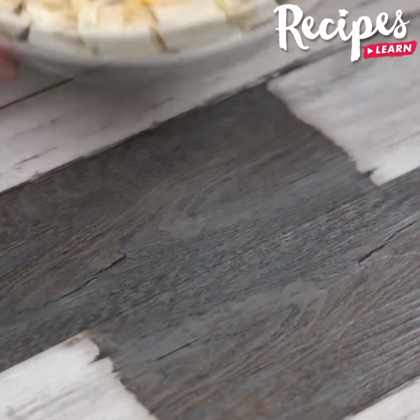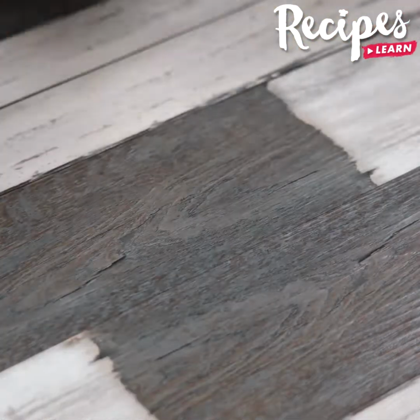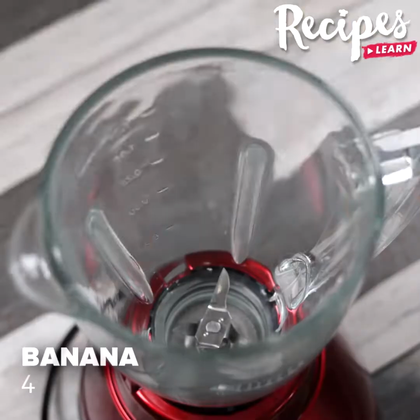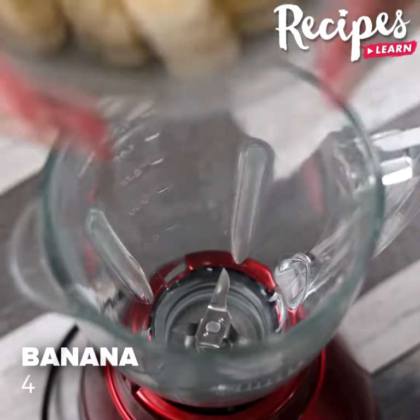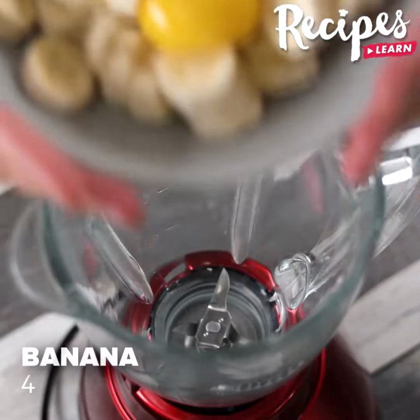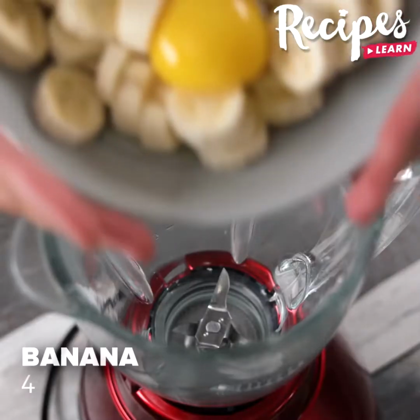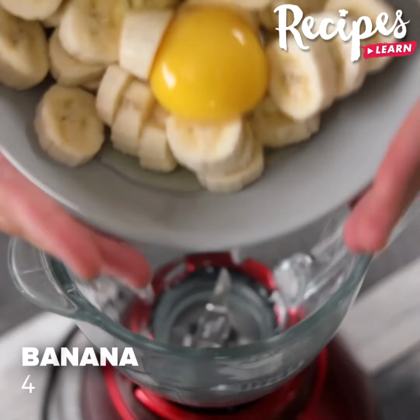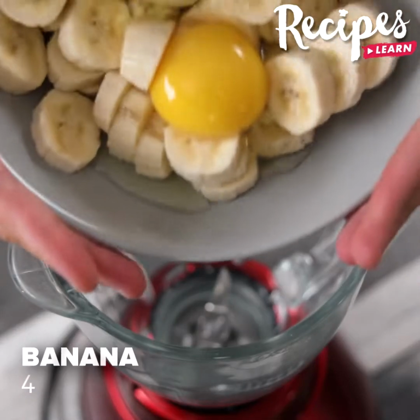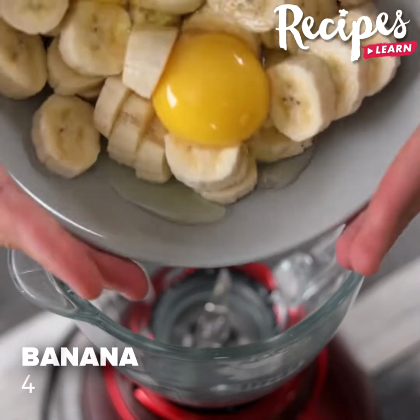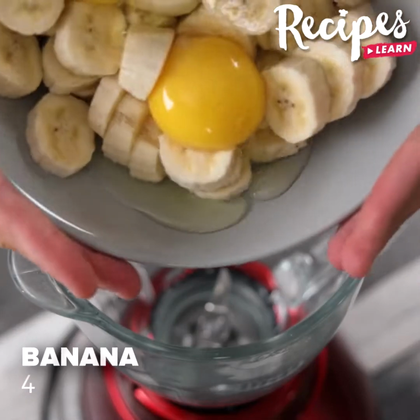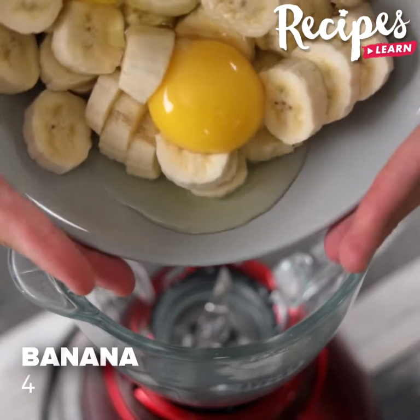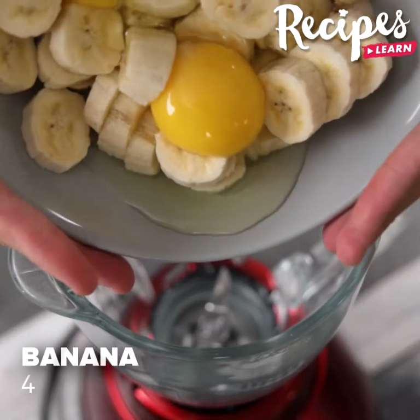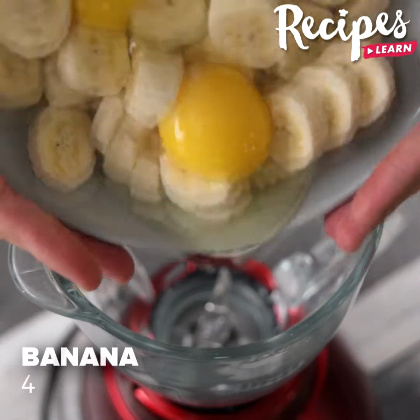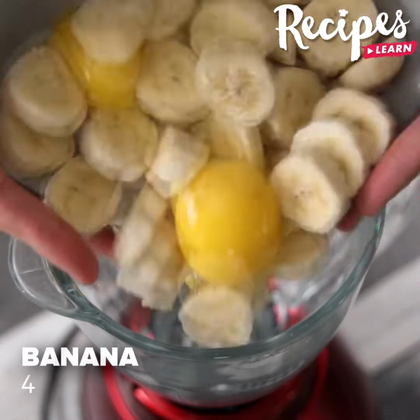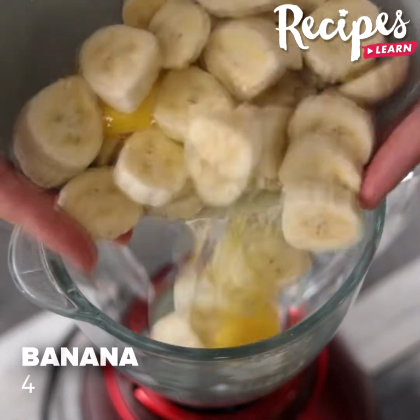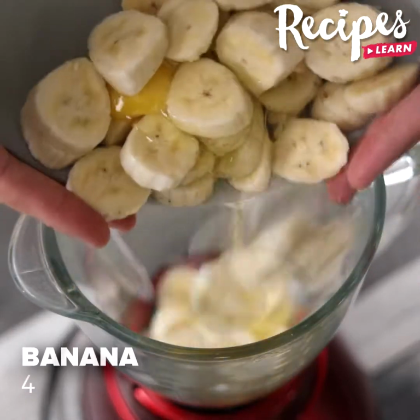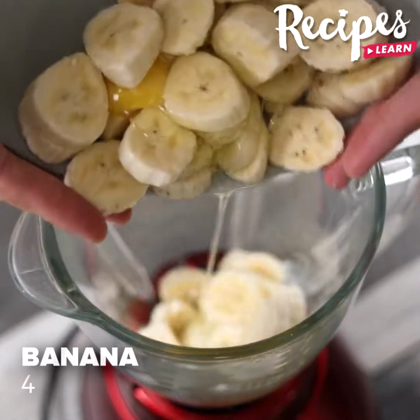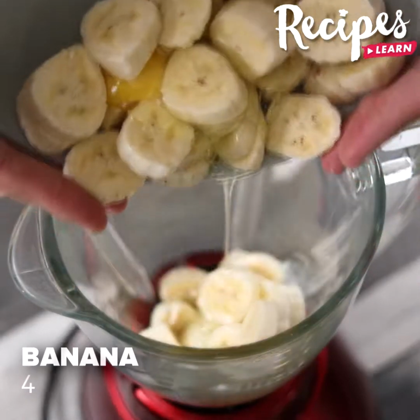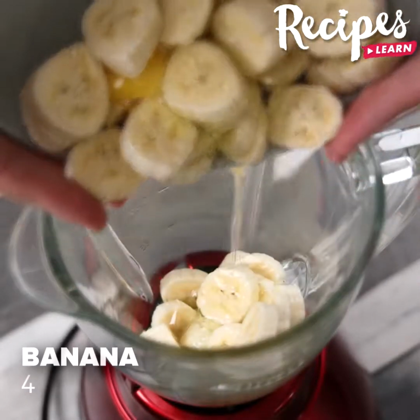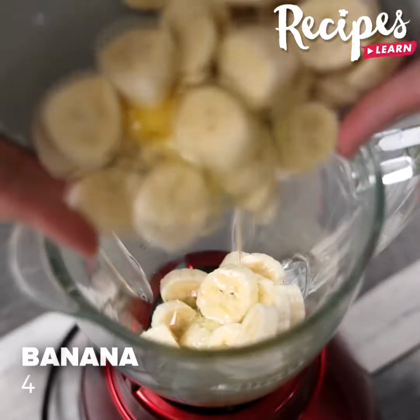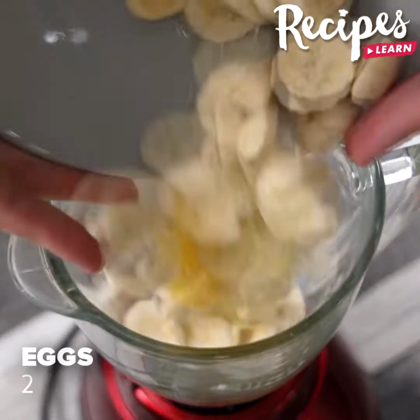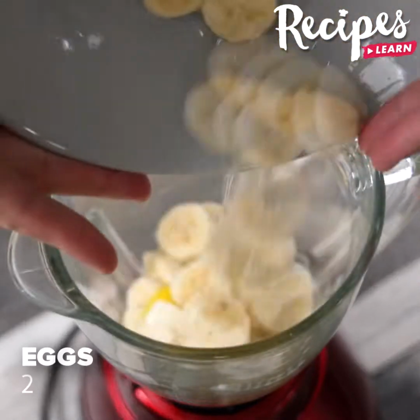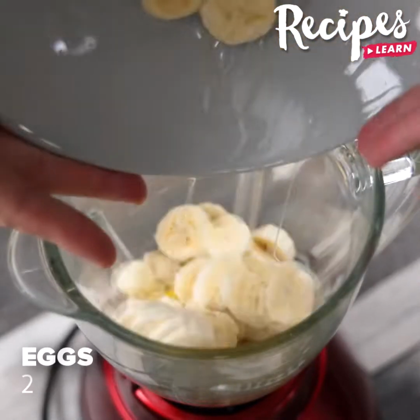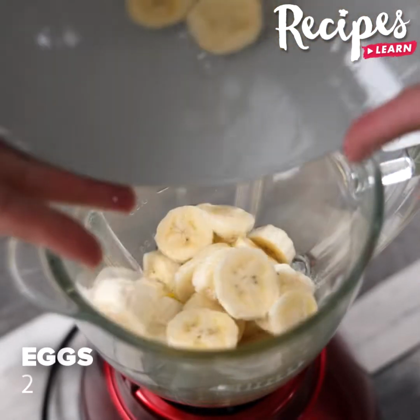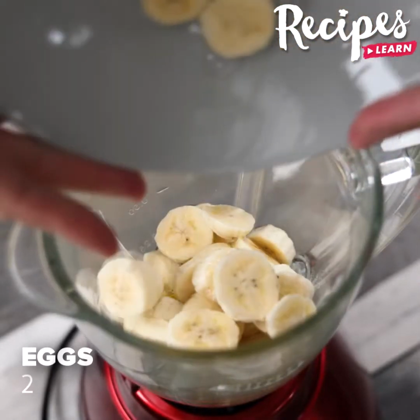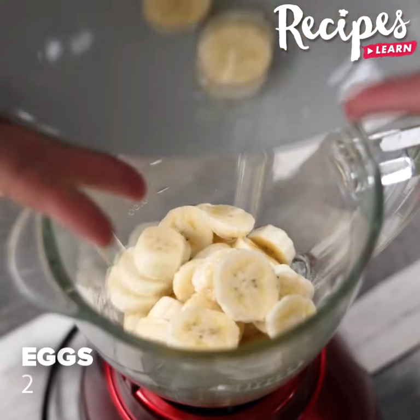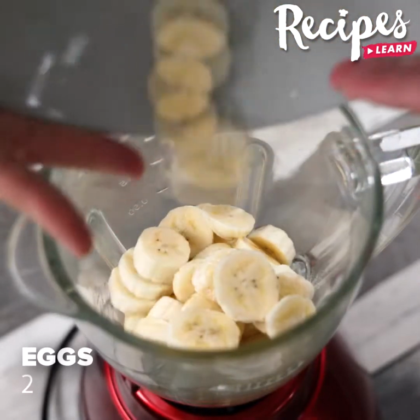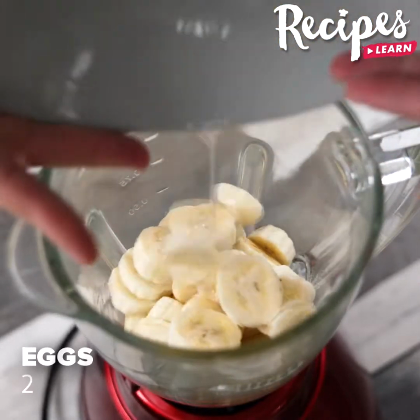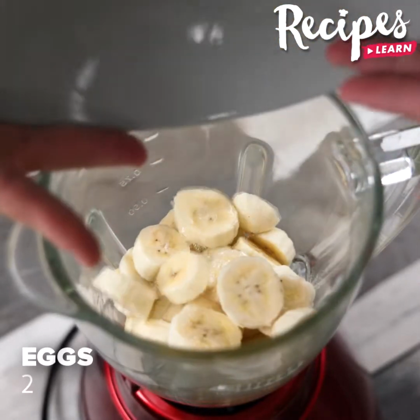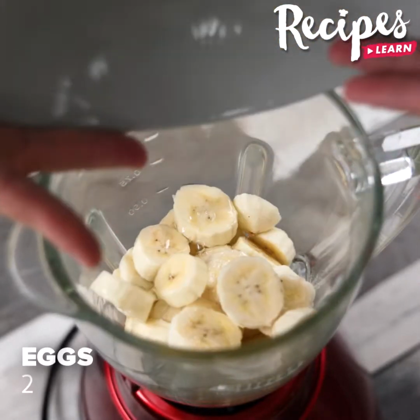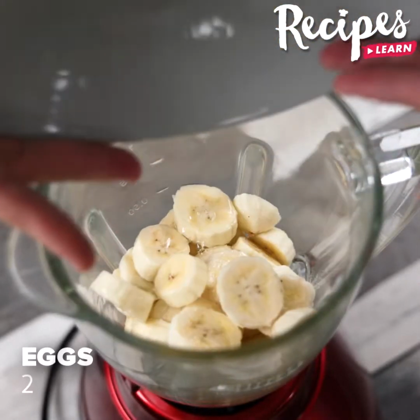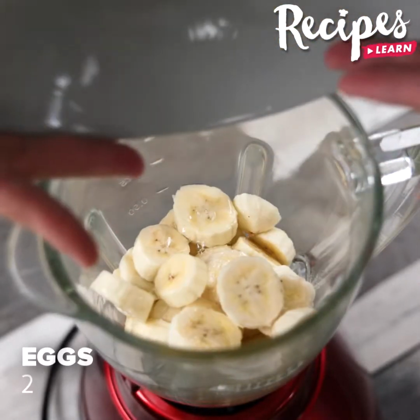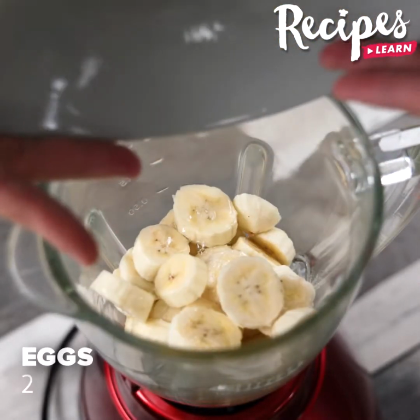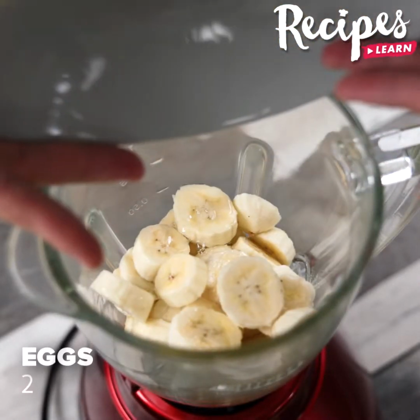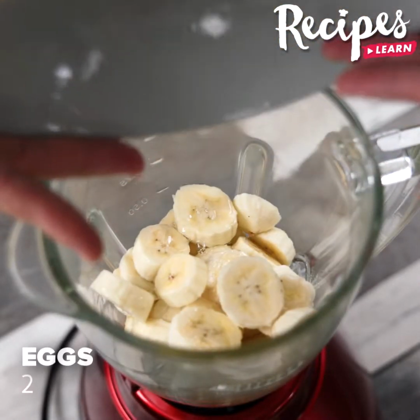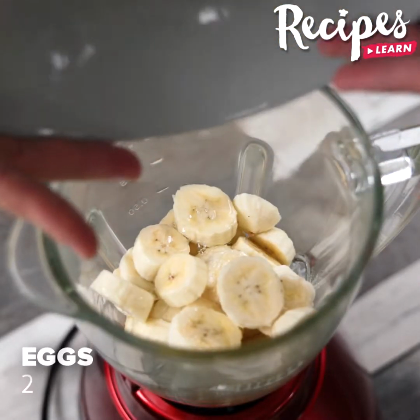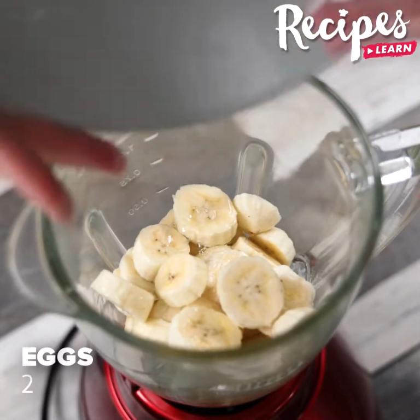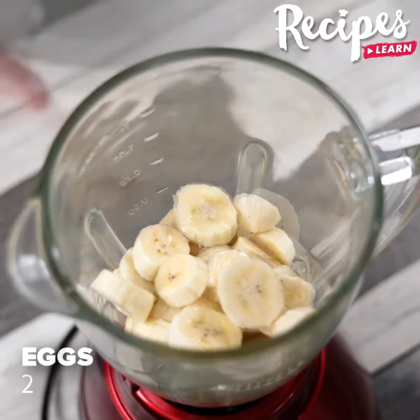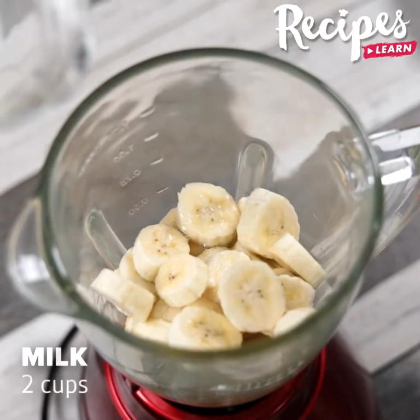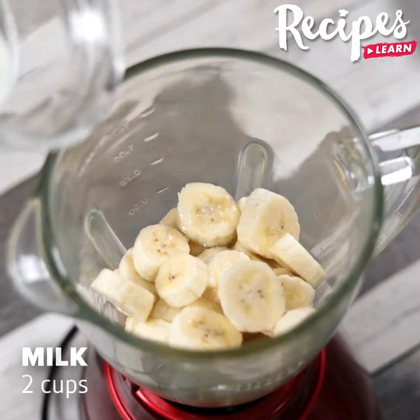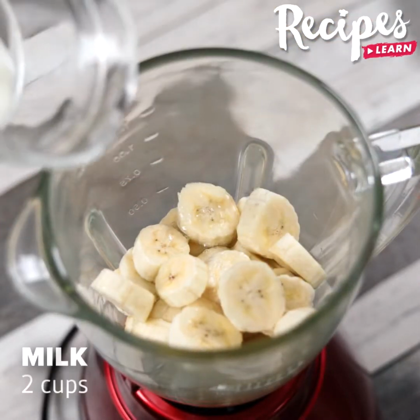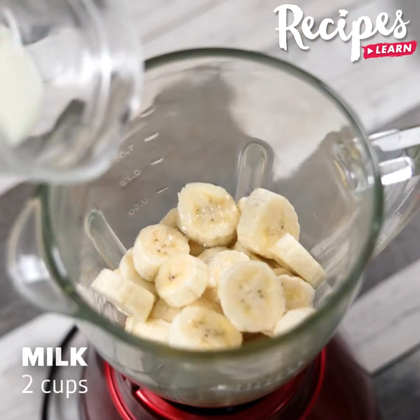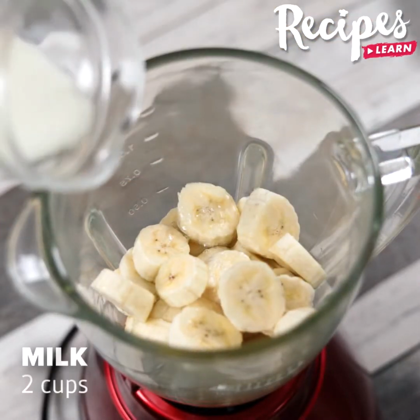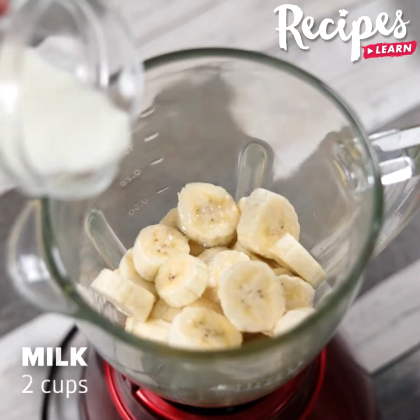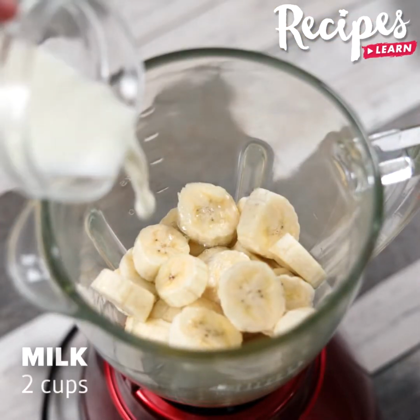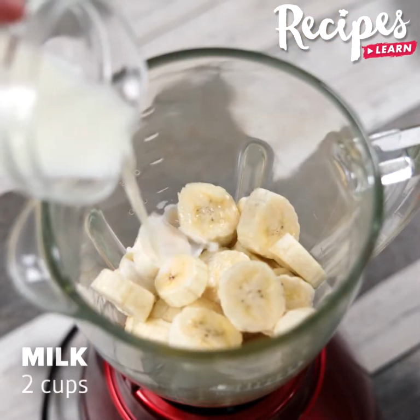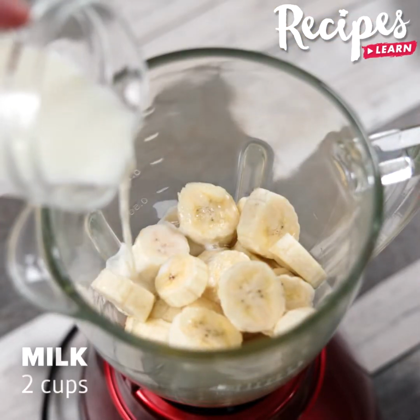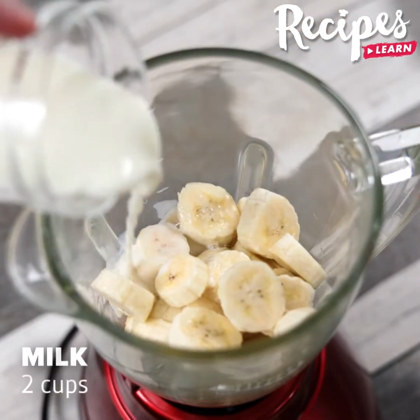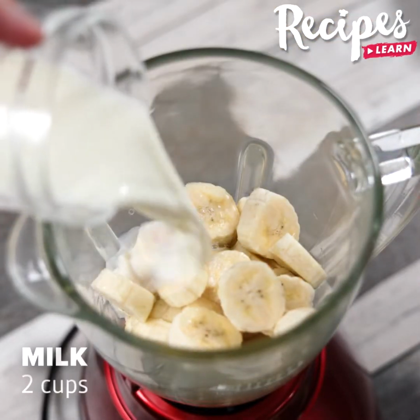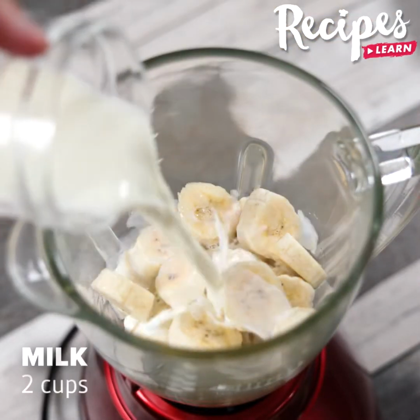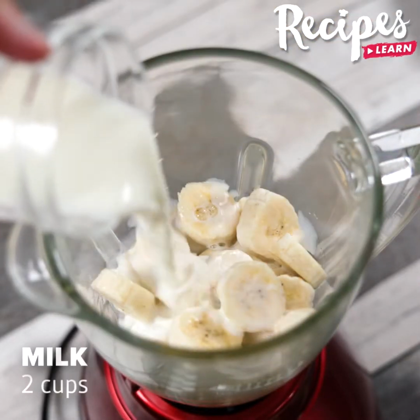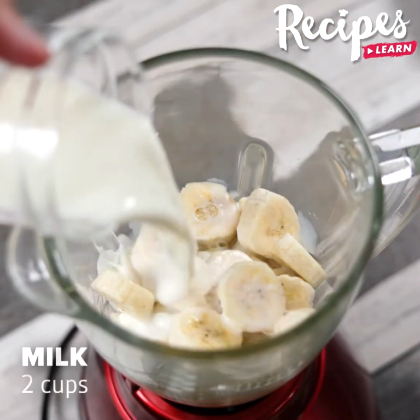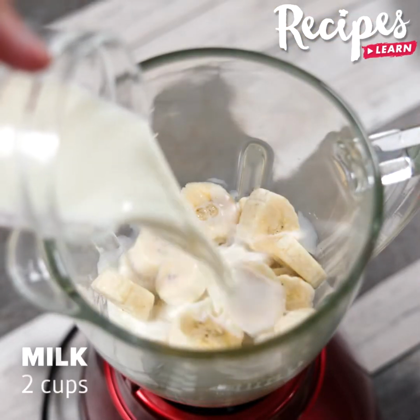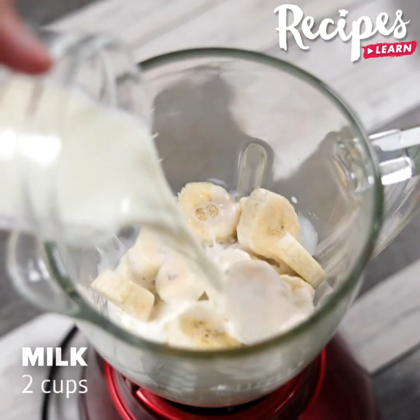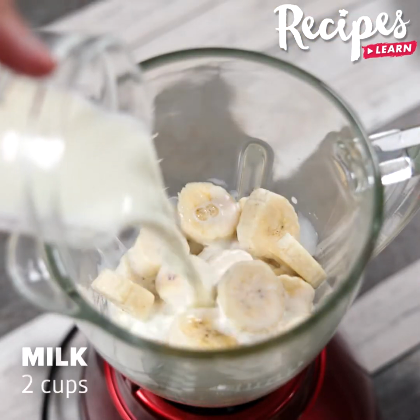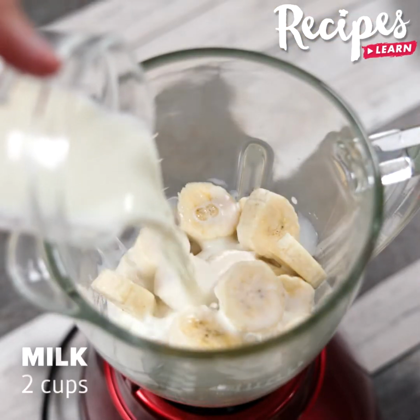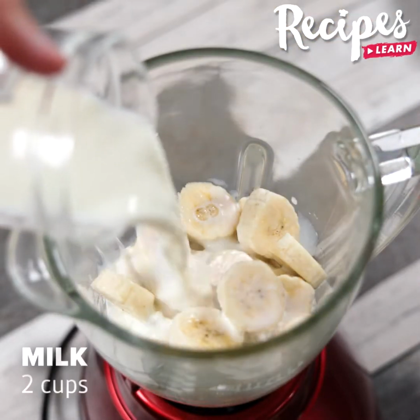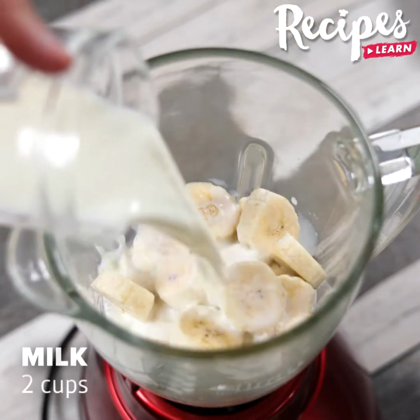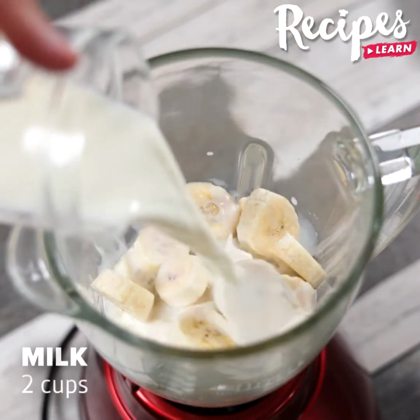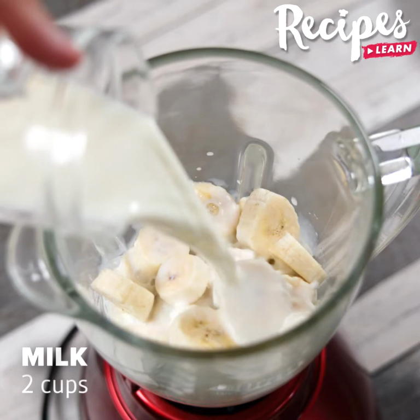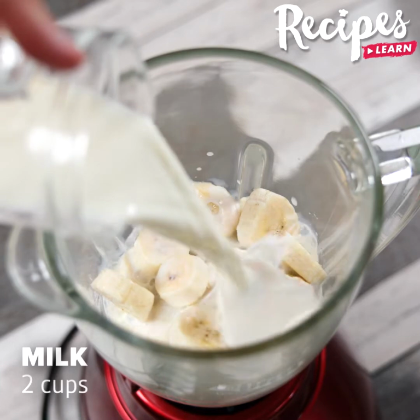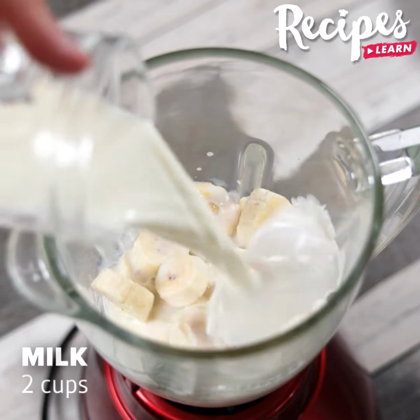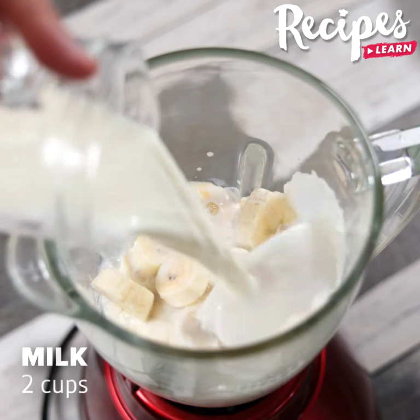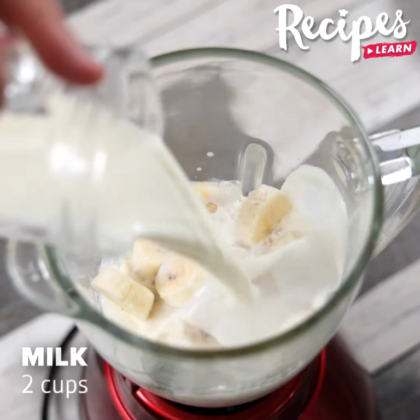In a blender, add 4 bananas, 2 eggs, also add 2 cups of milk, and blend well.